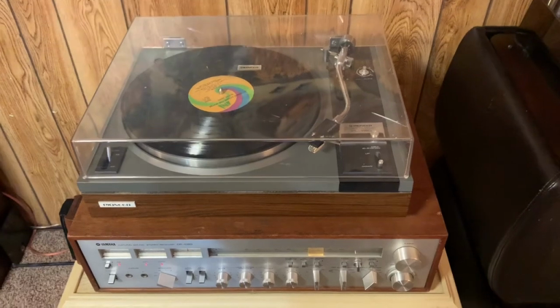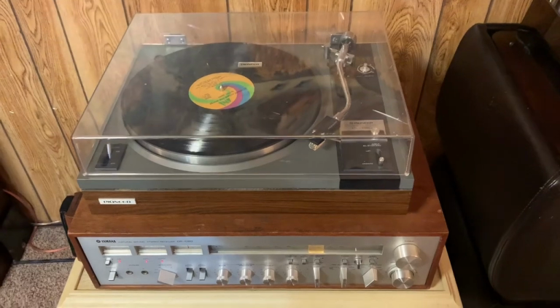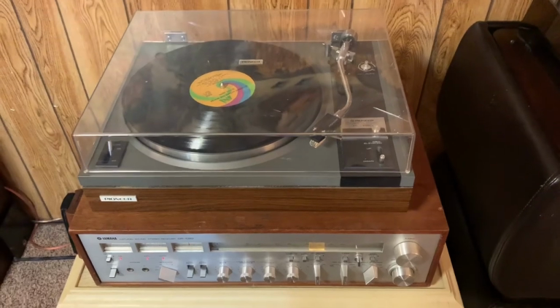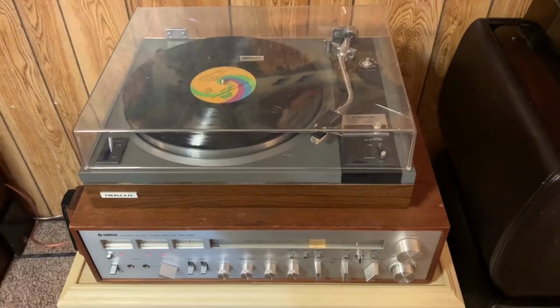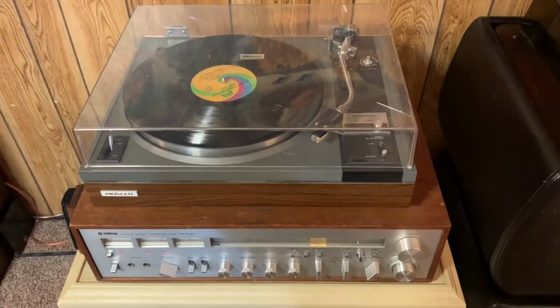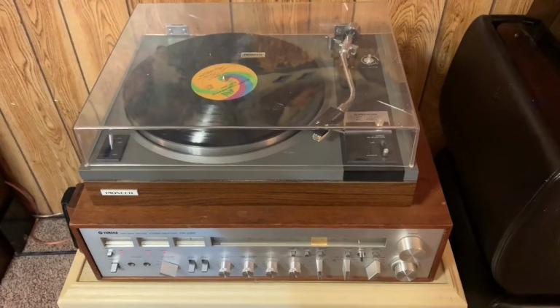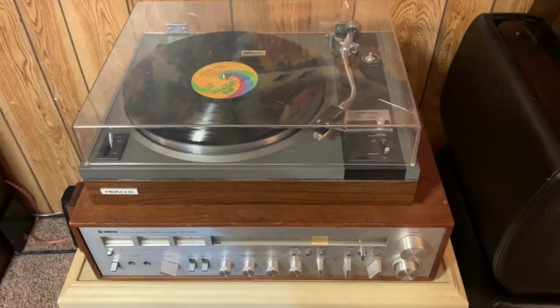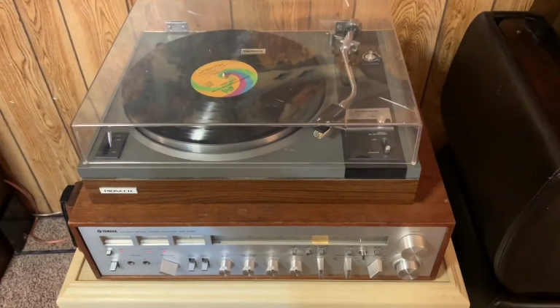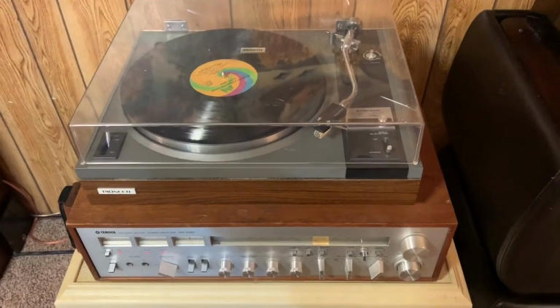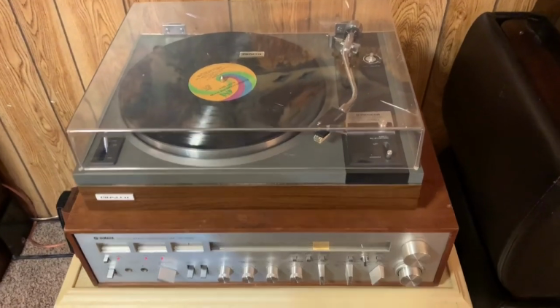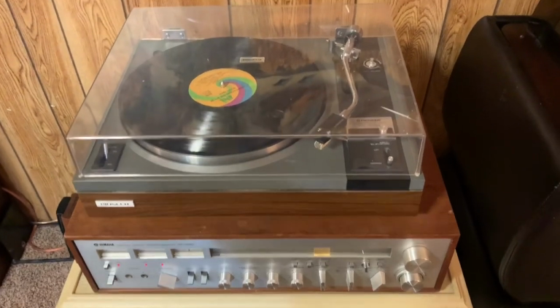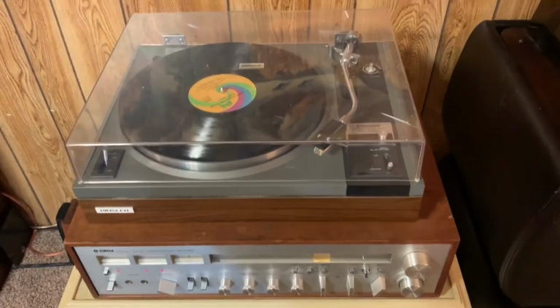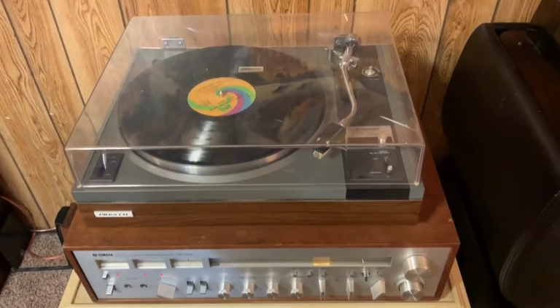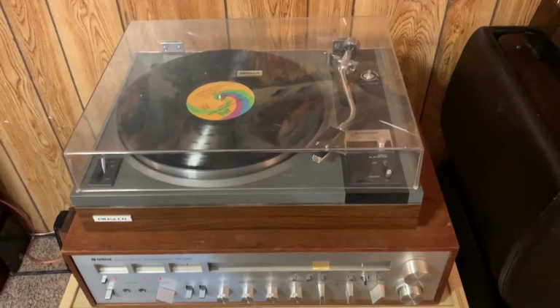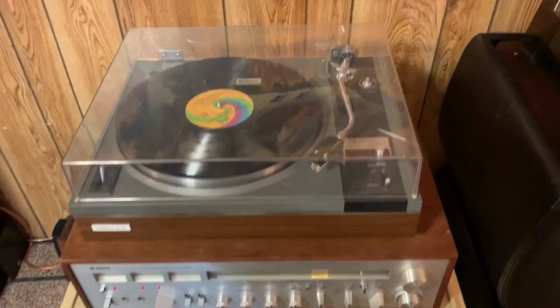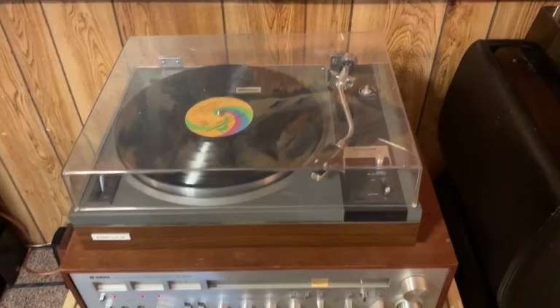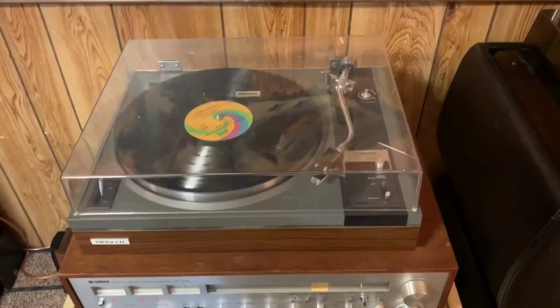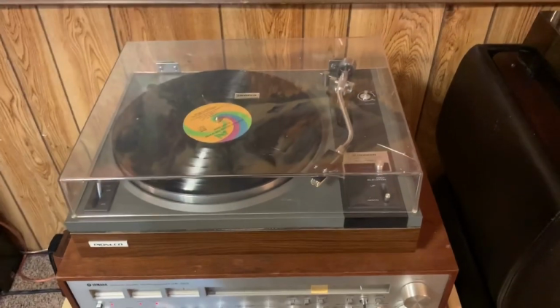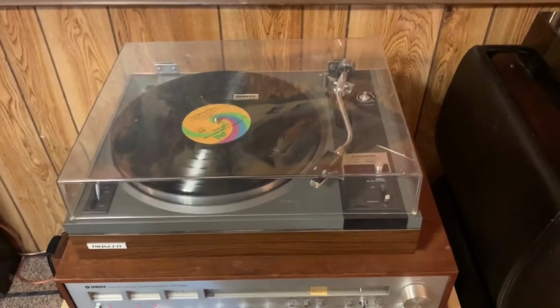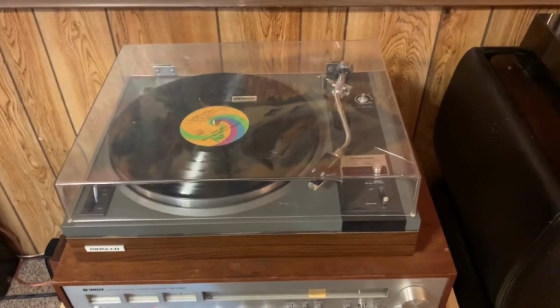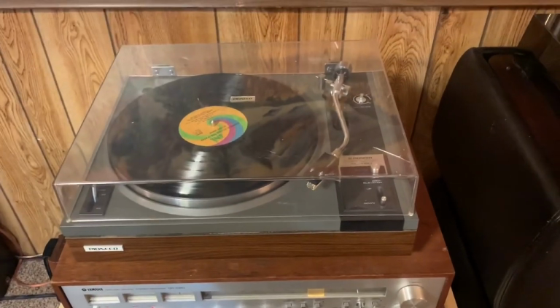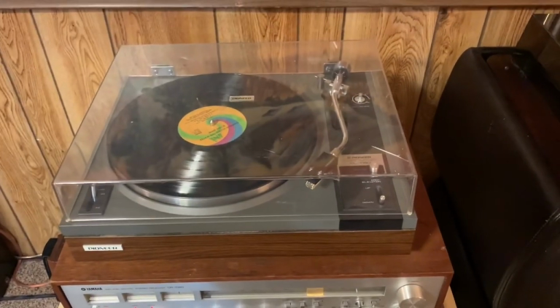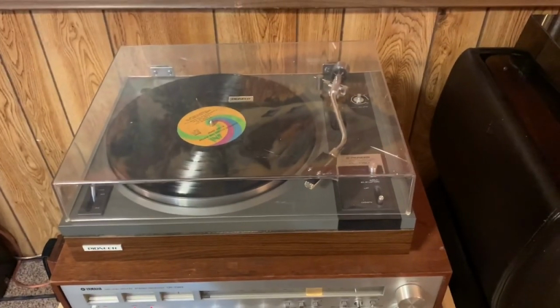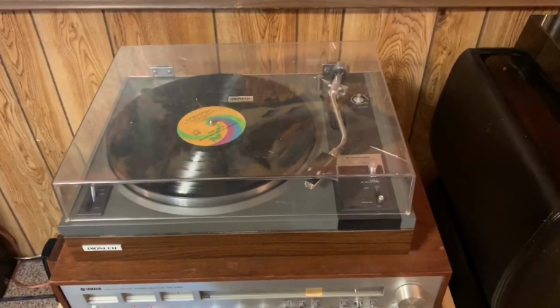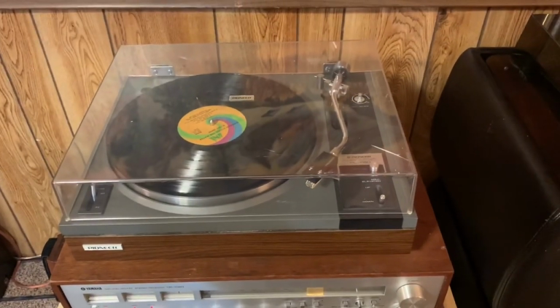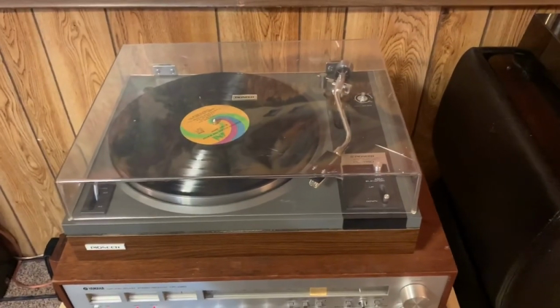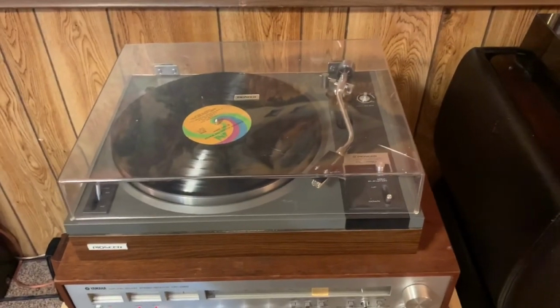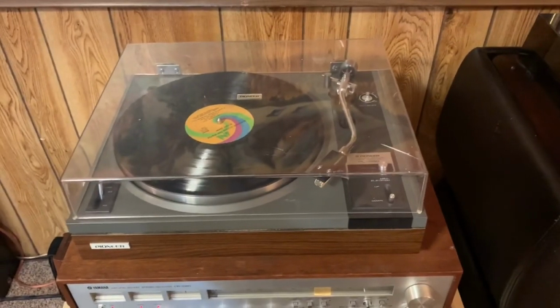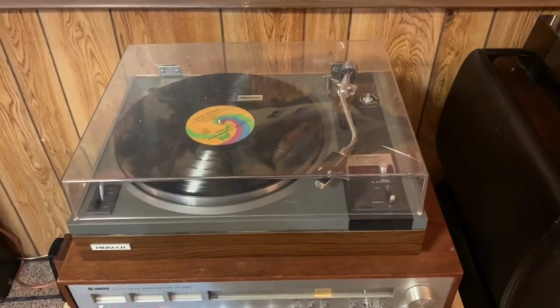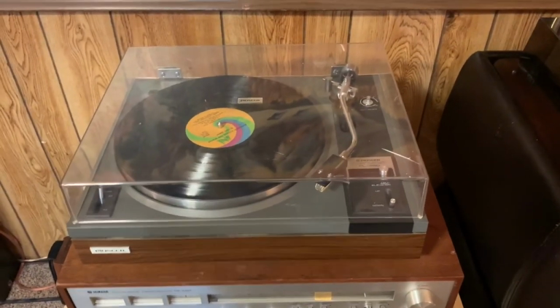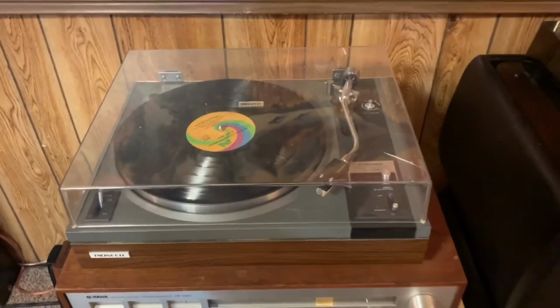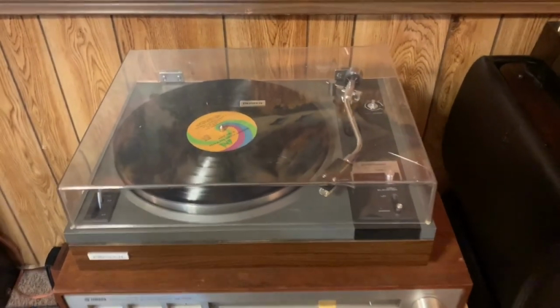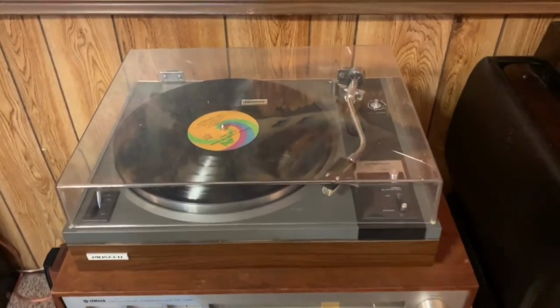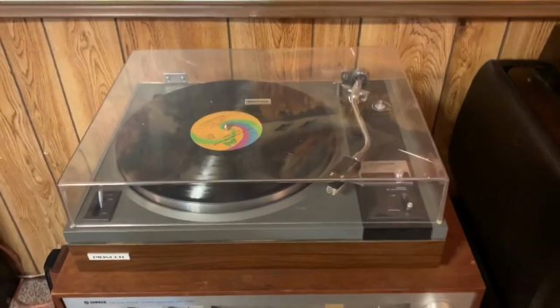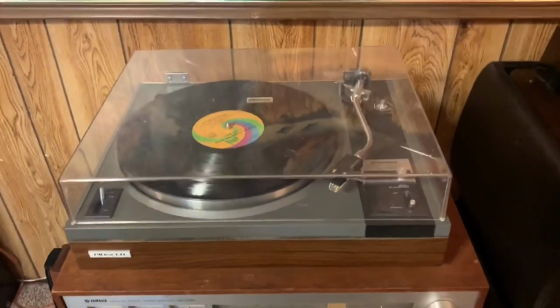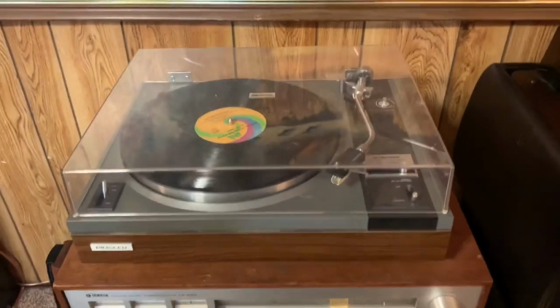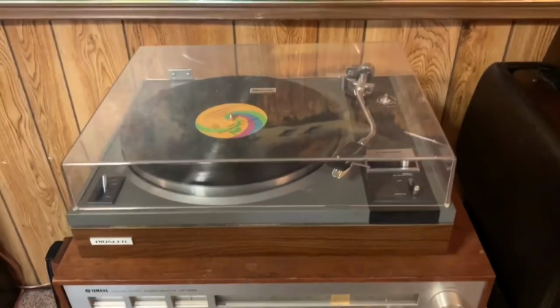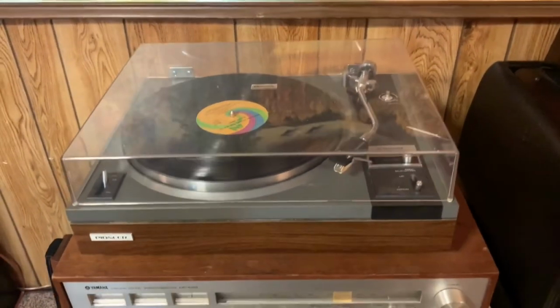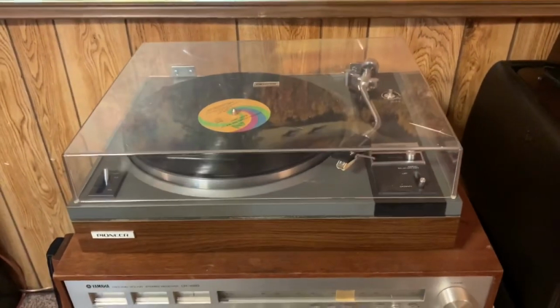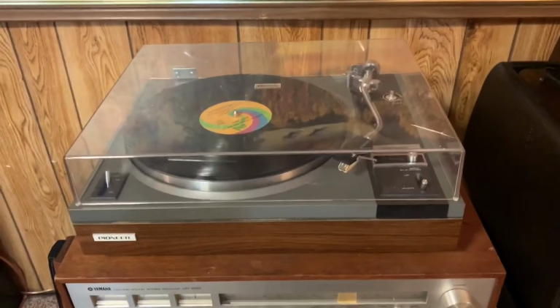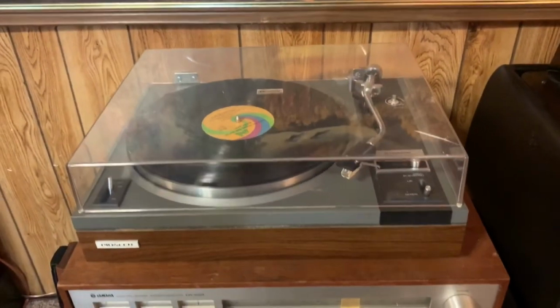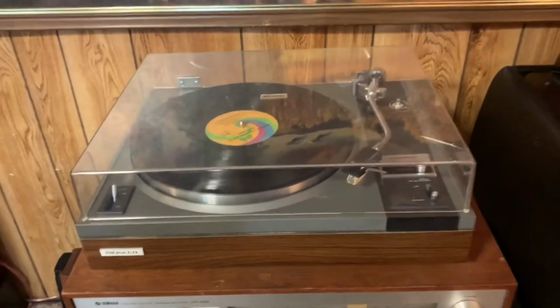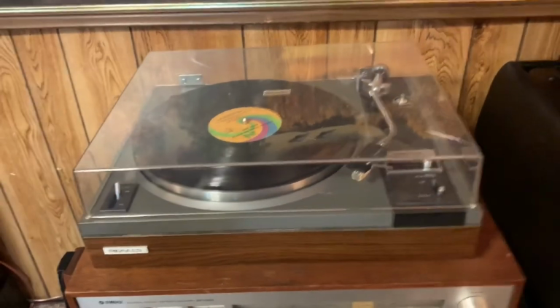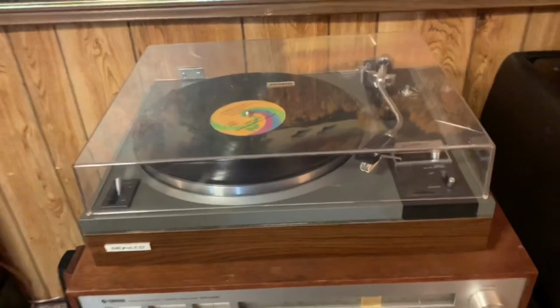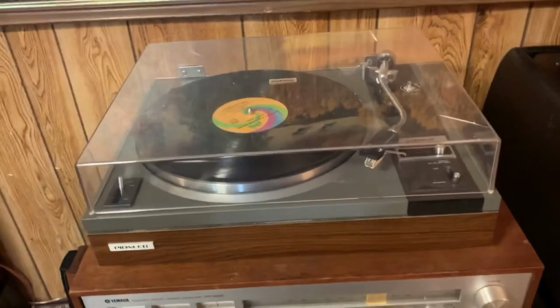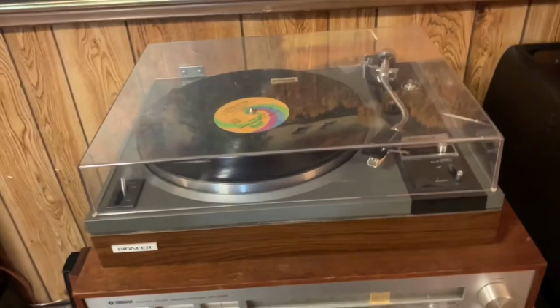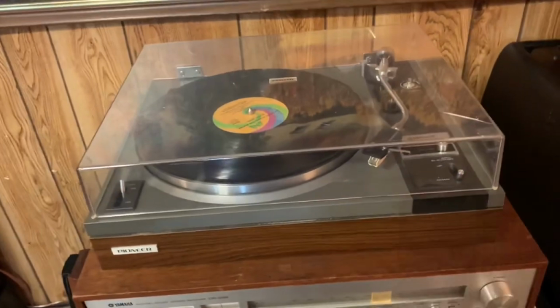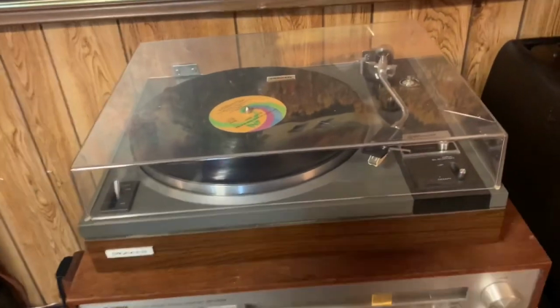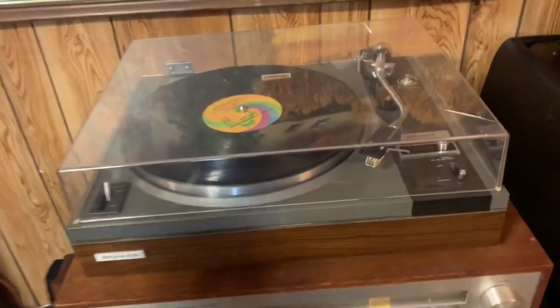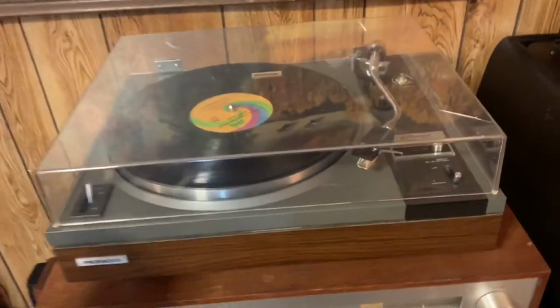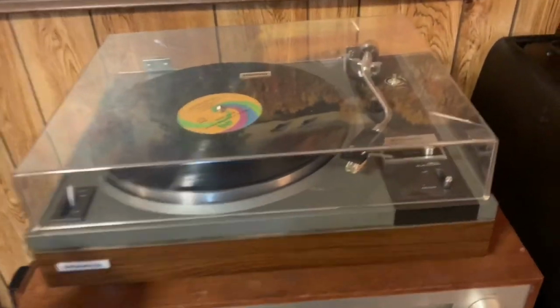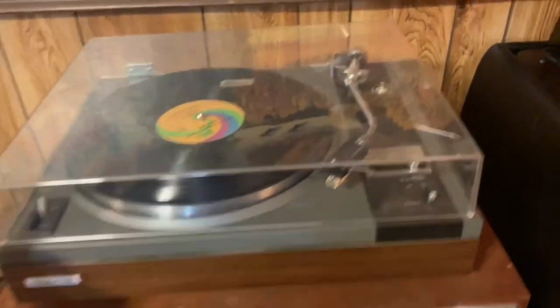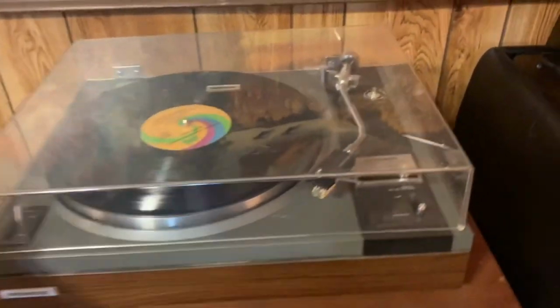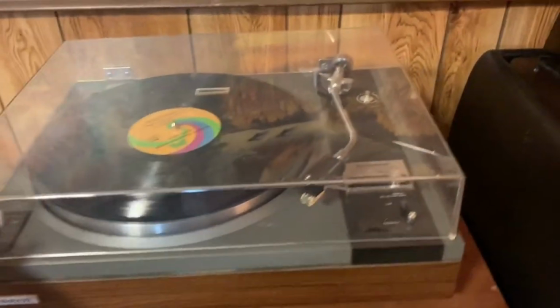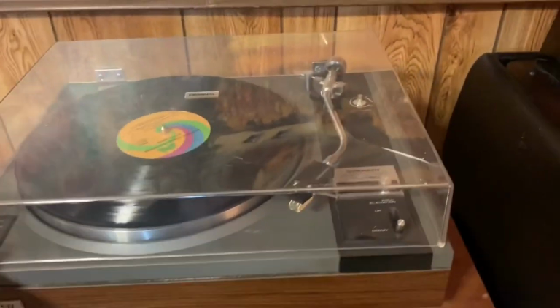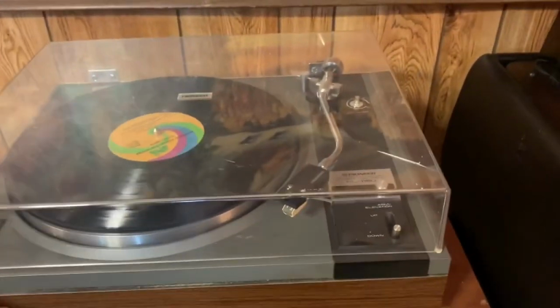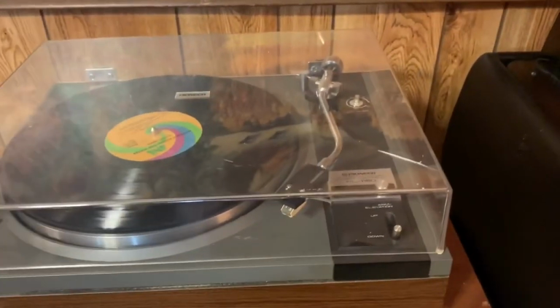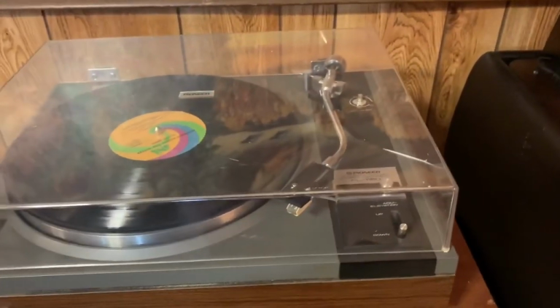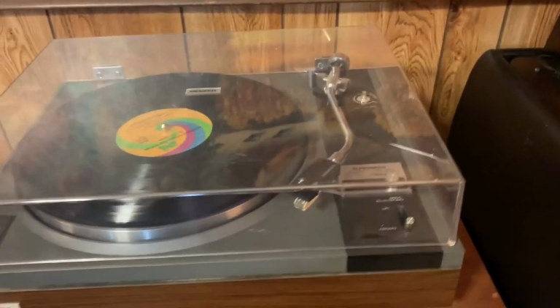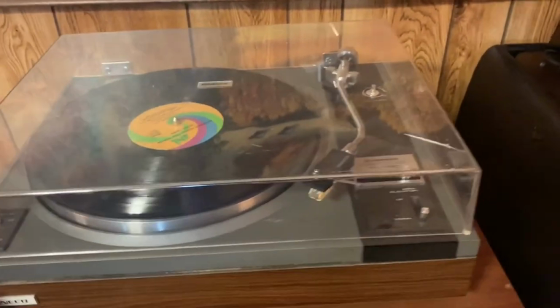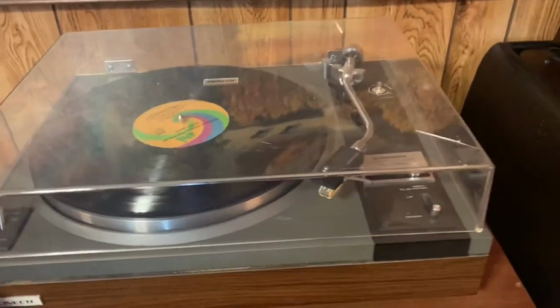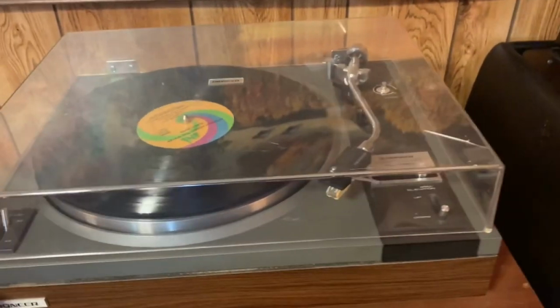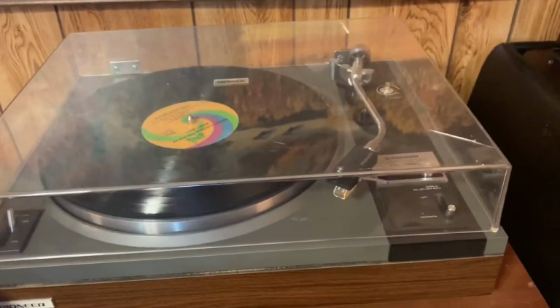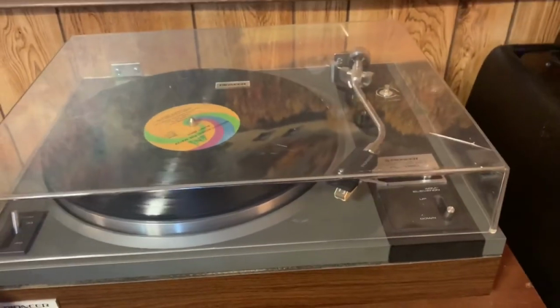This is a Pioneer PL-115D belt drive turntable. It does have automatic return.